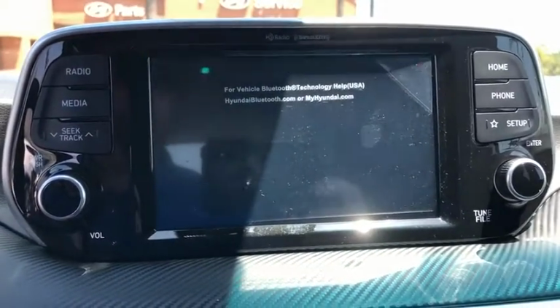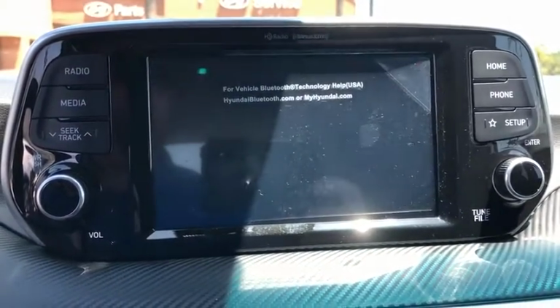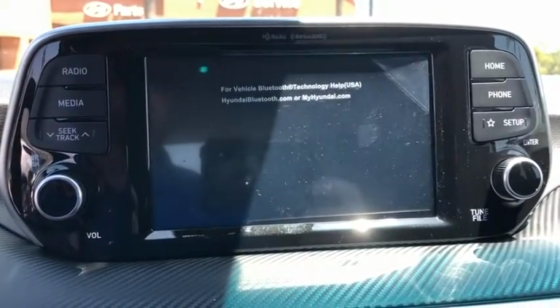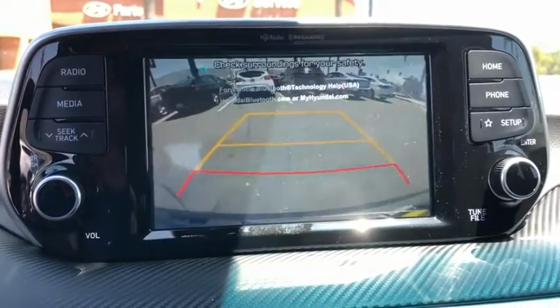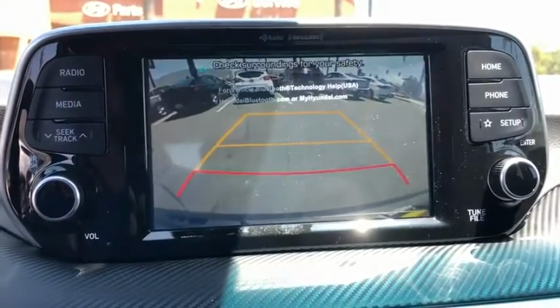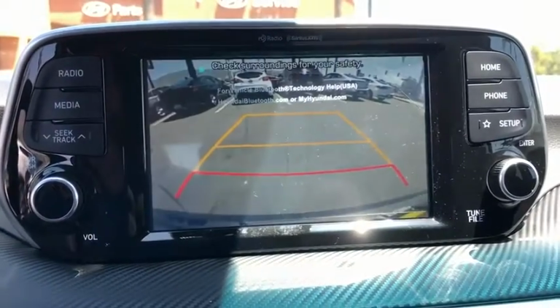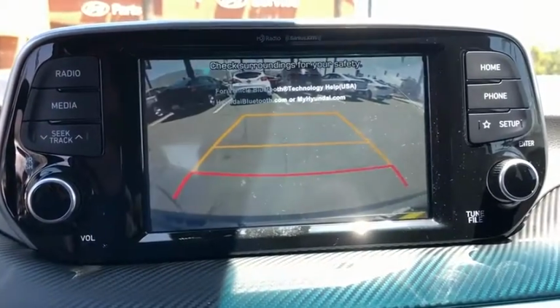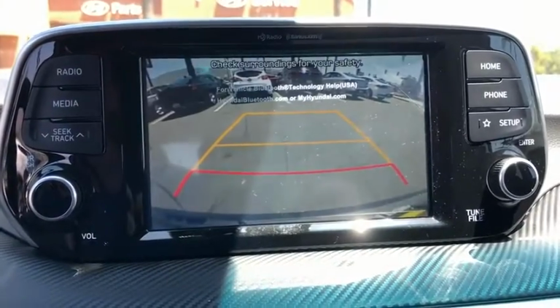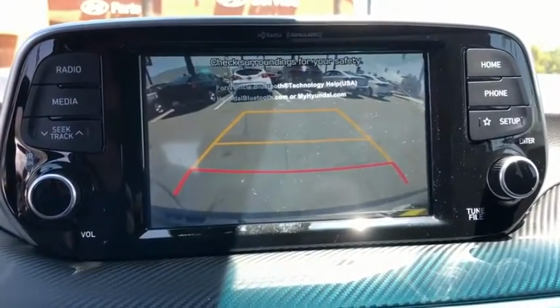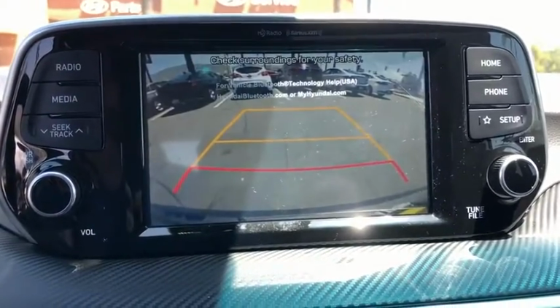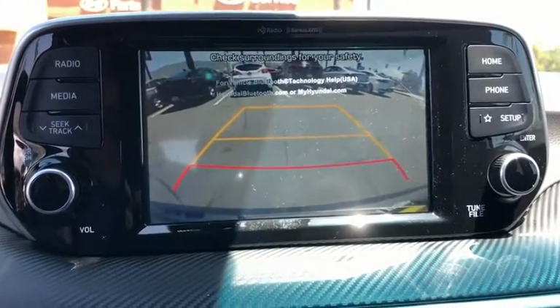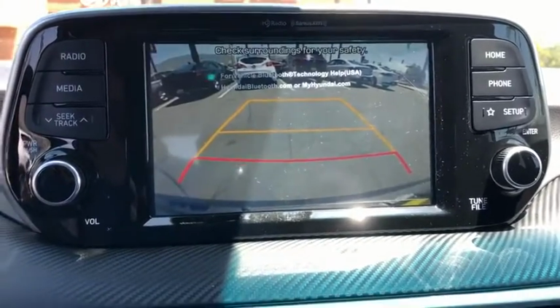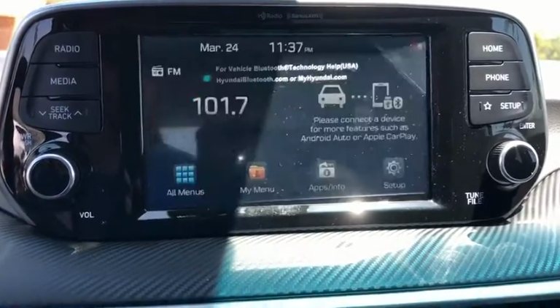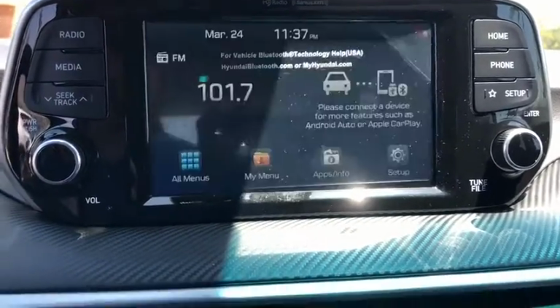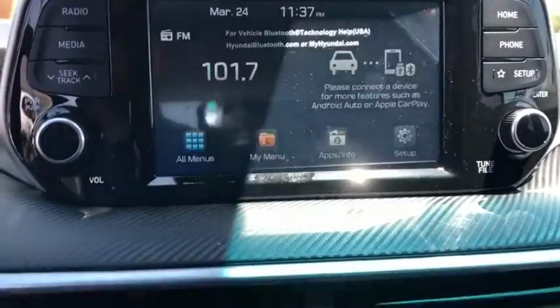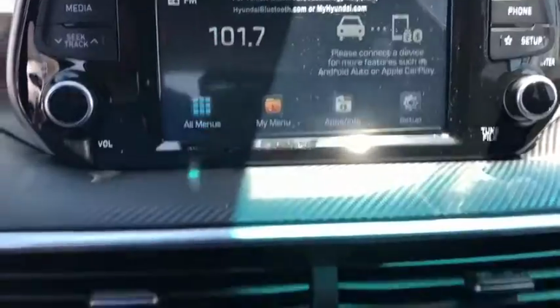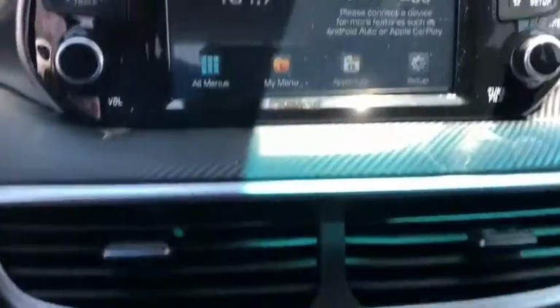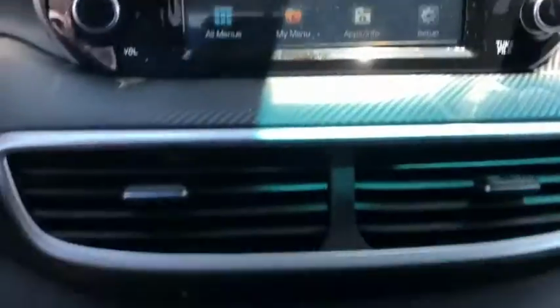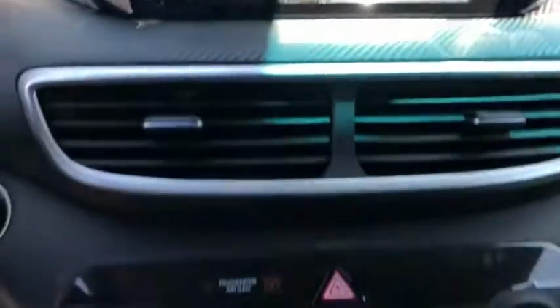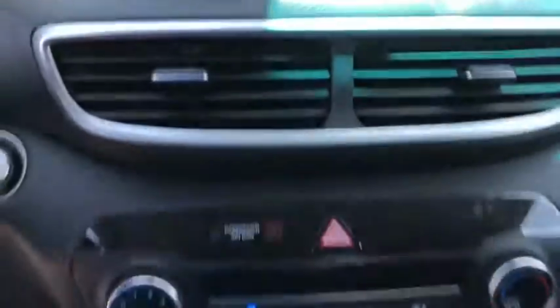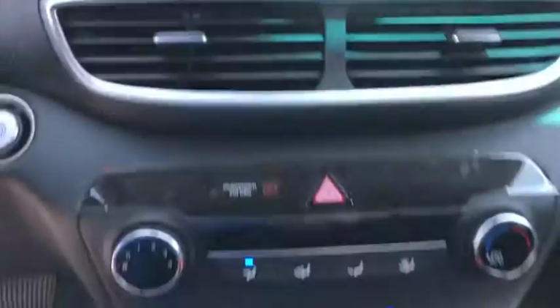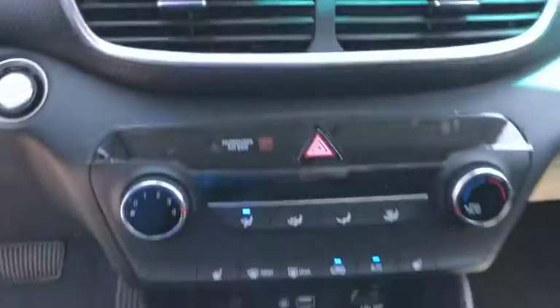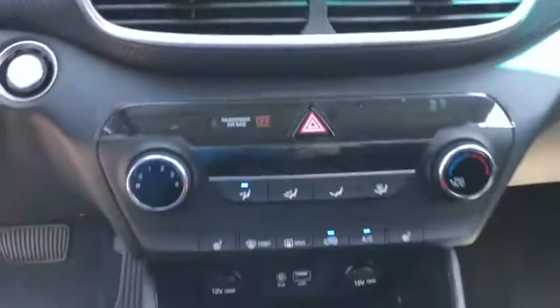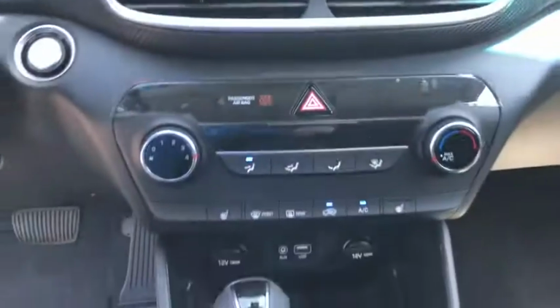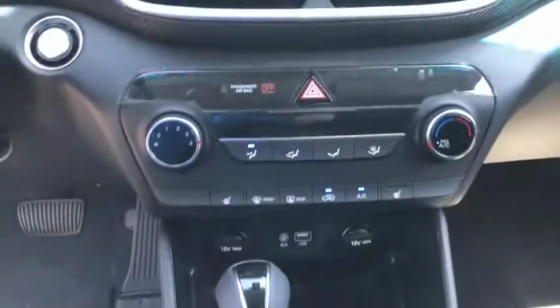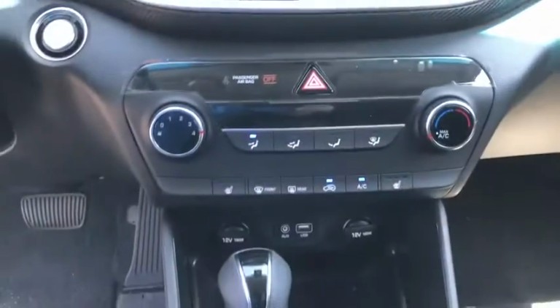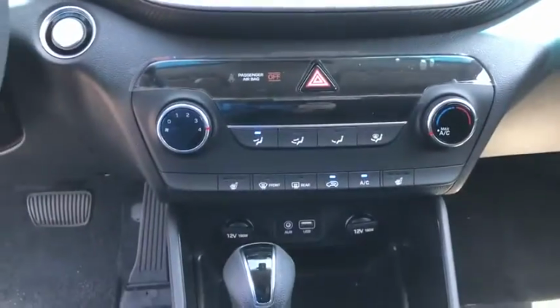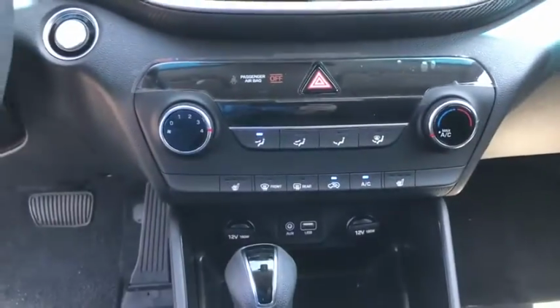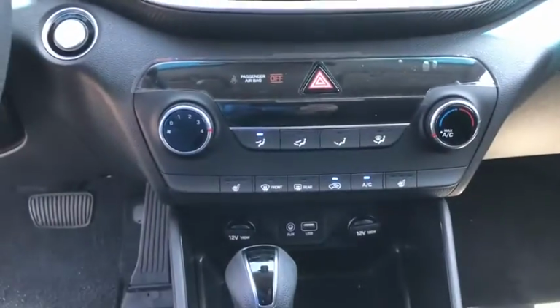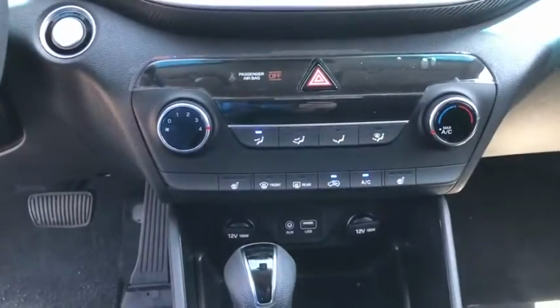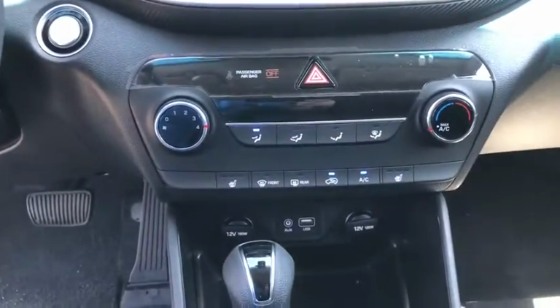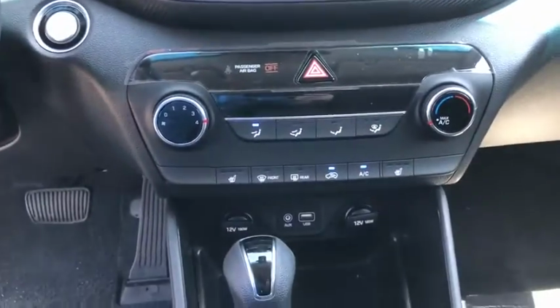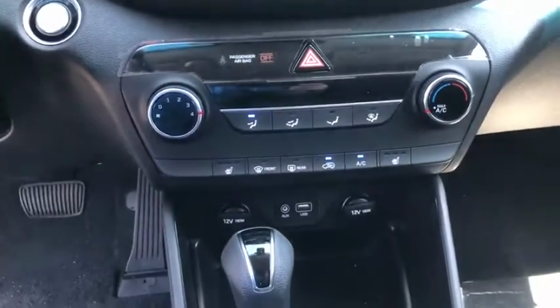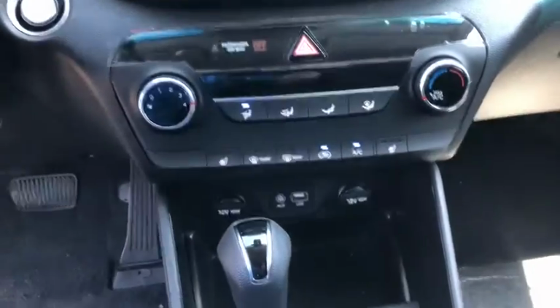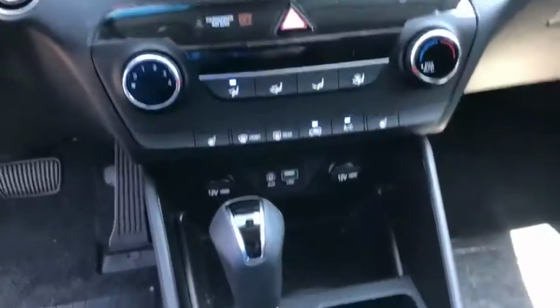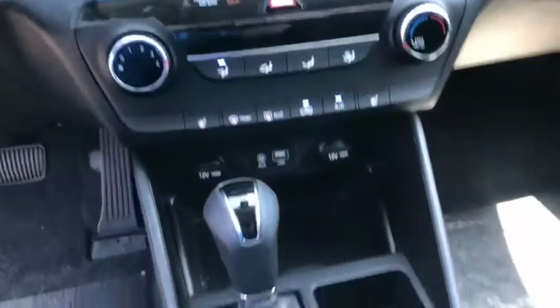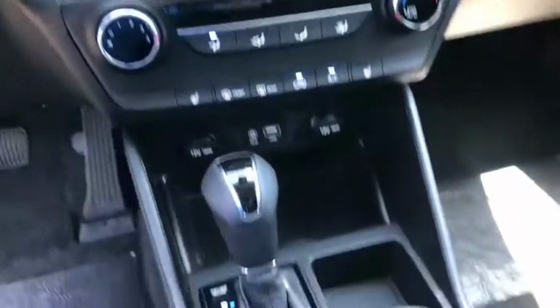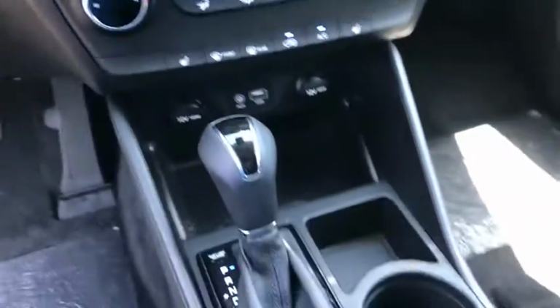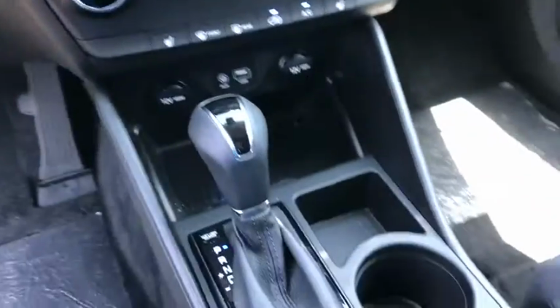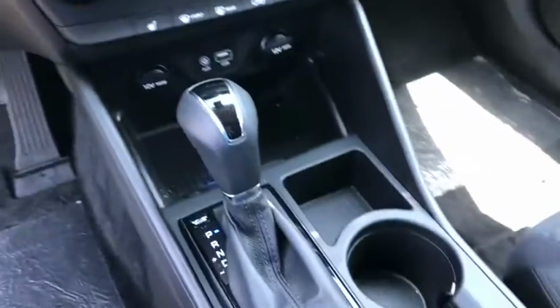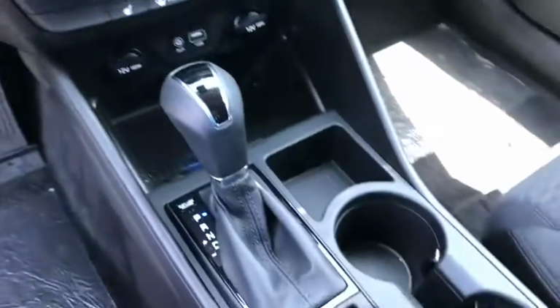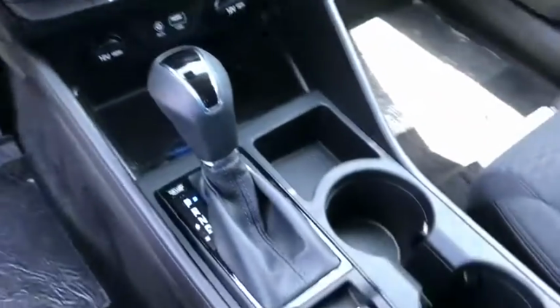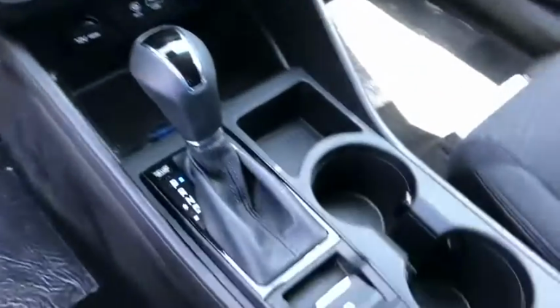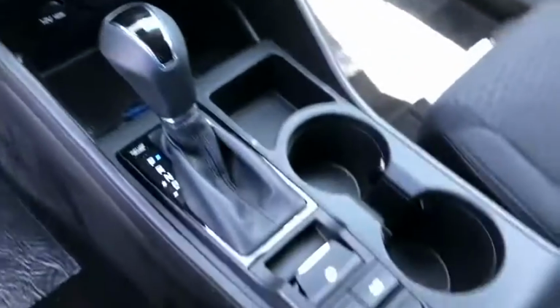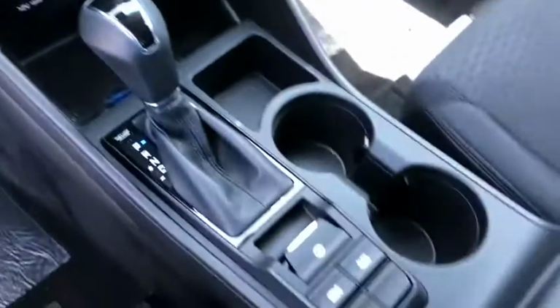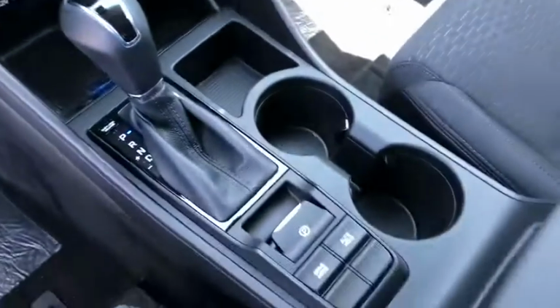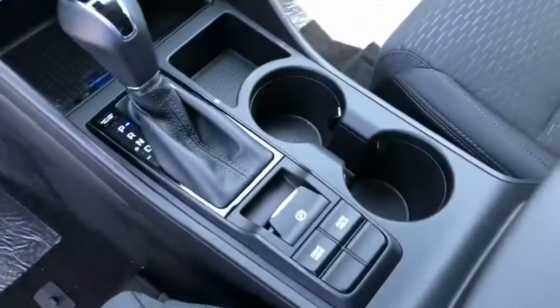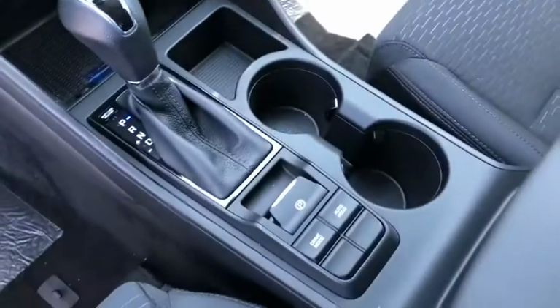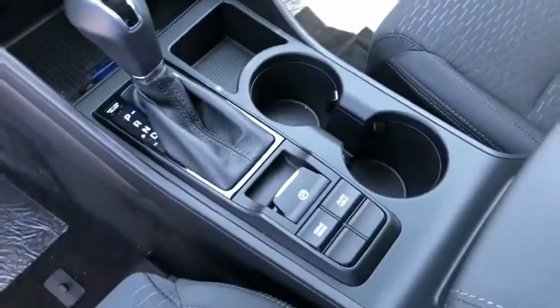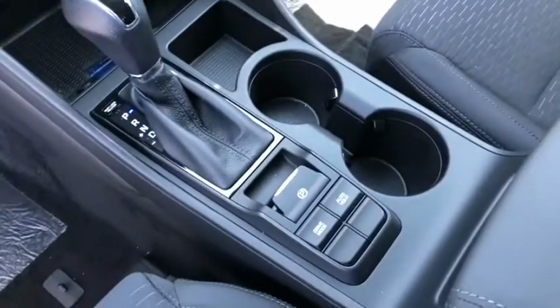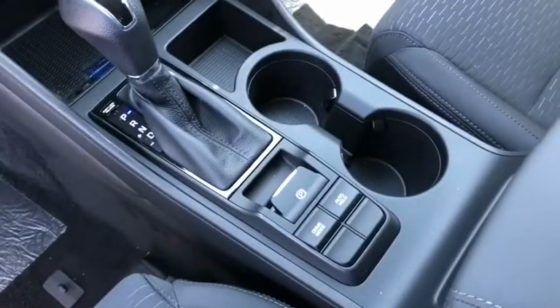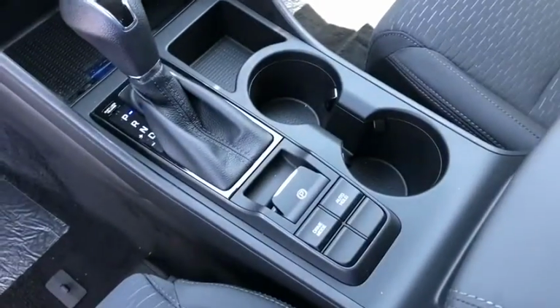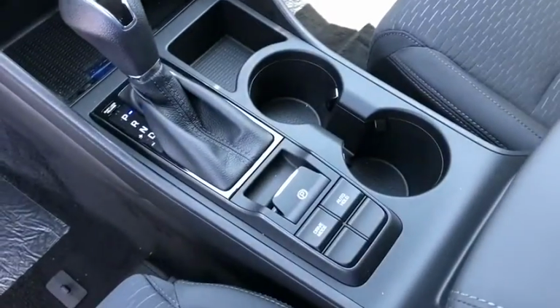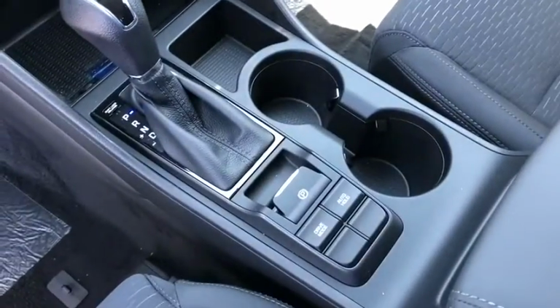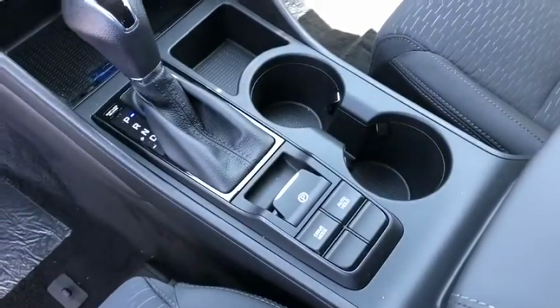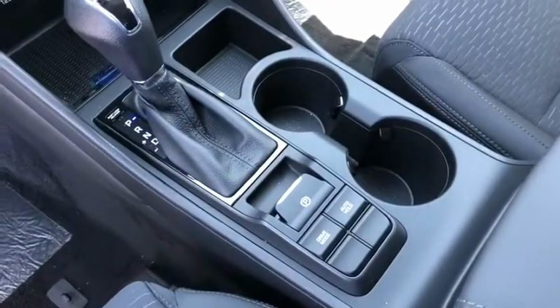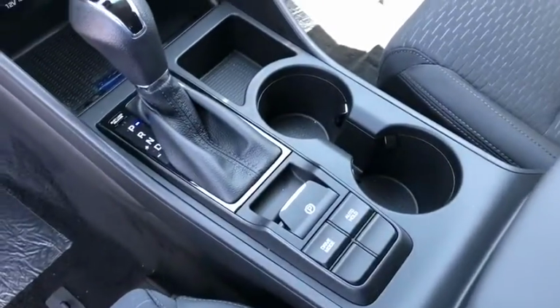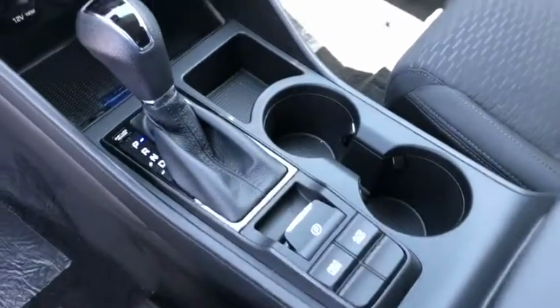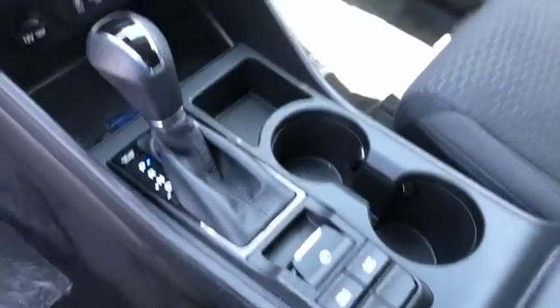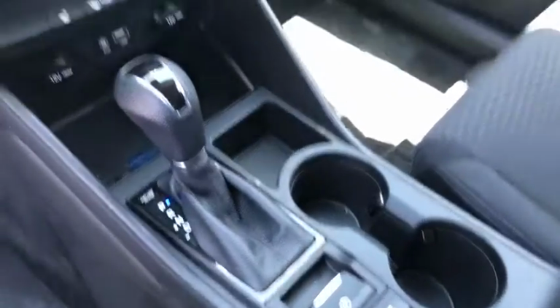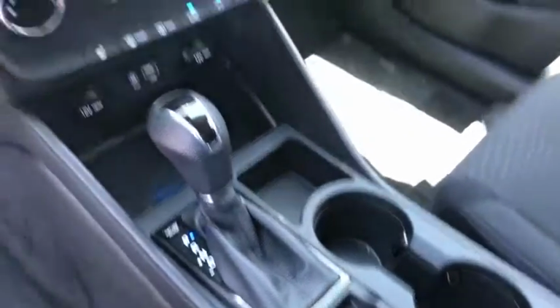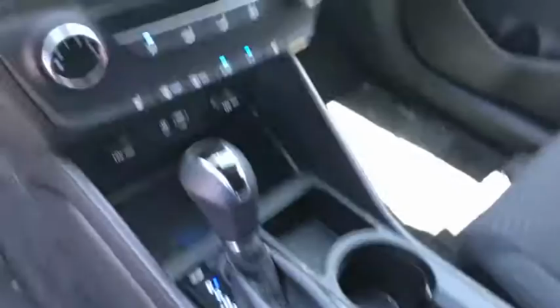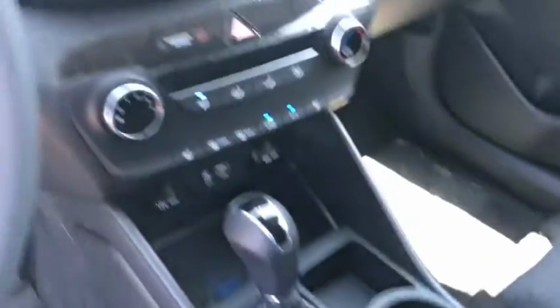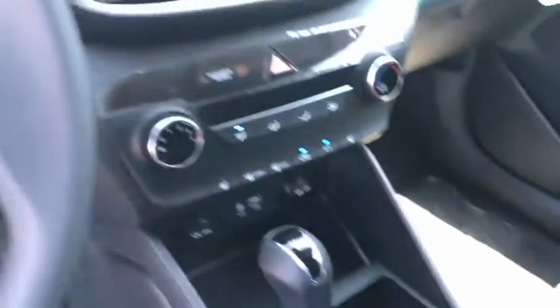Remote keyless entry, panic alarm, overhead console, cargo net, tachometer, cargo cover, brake assist.